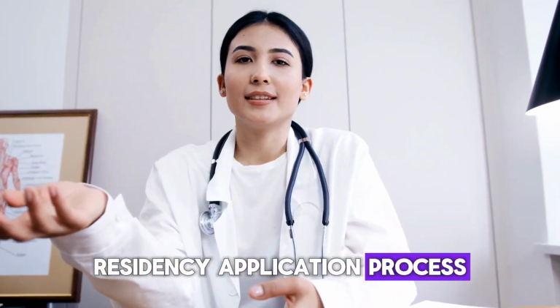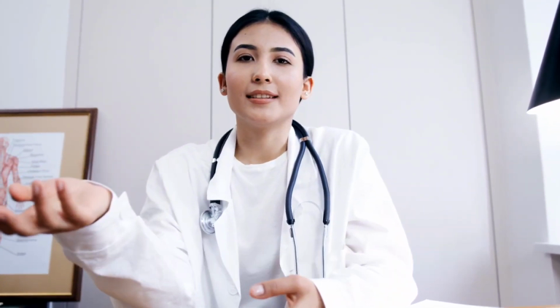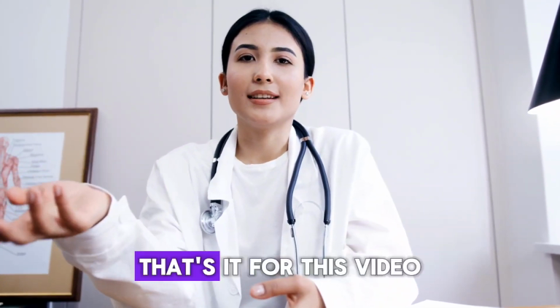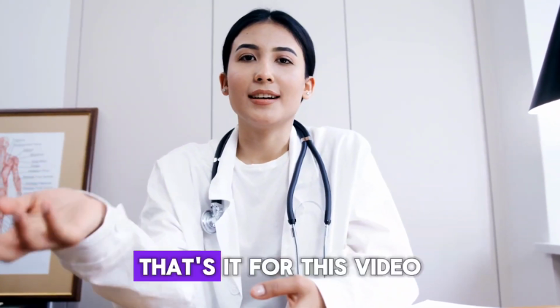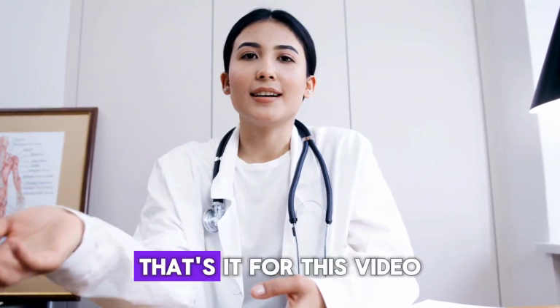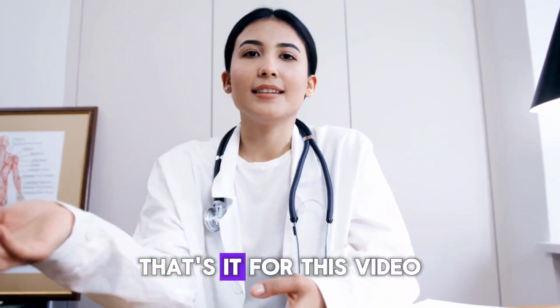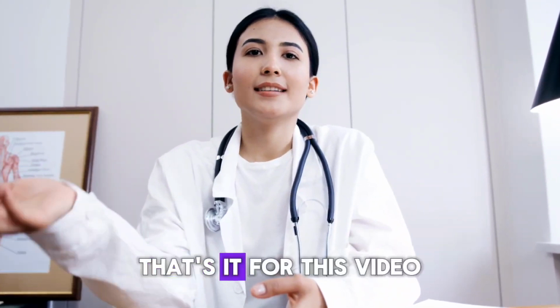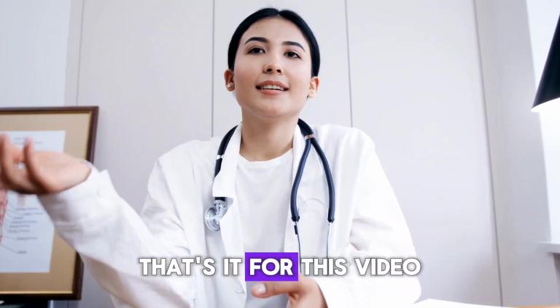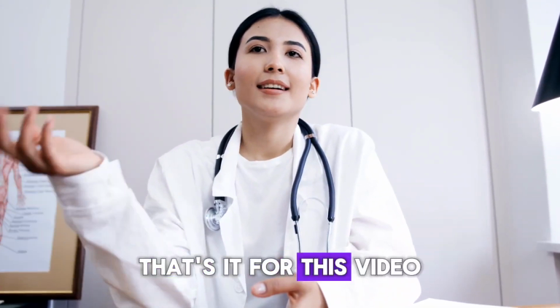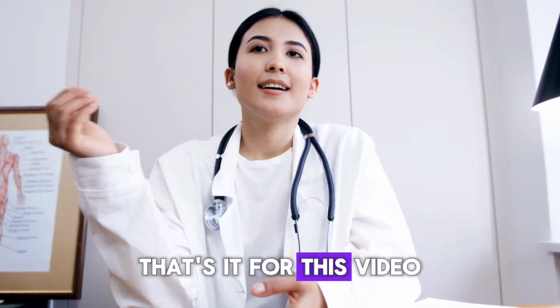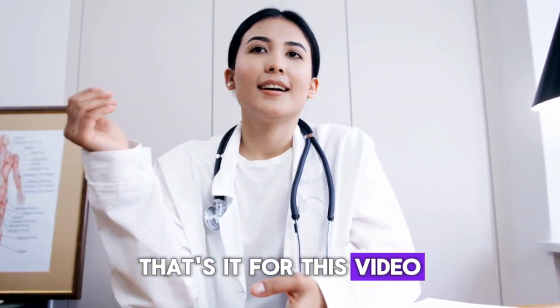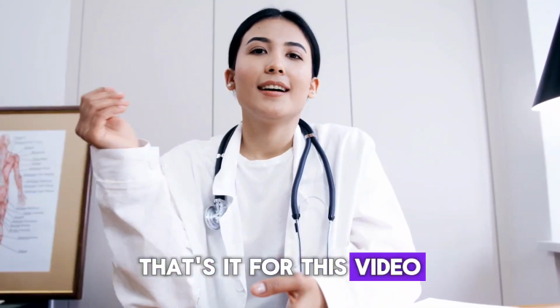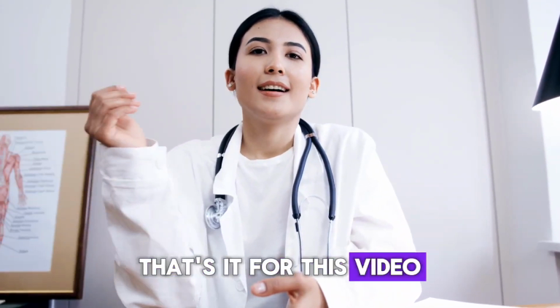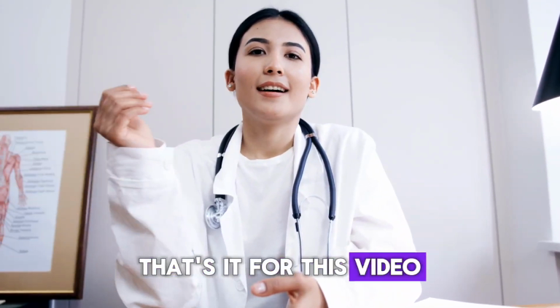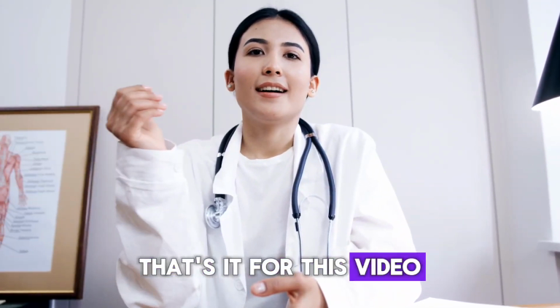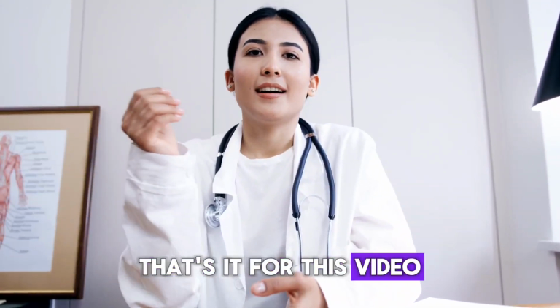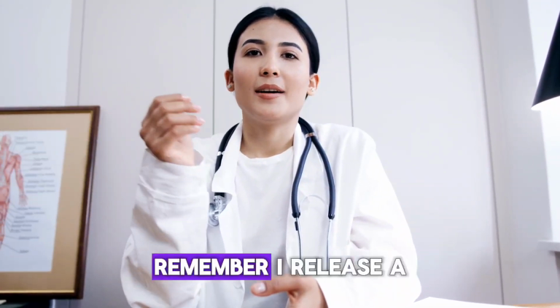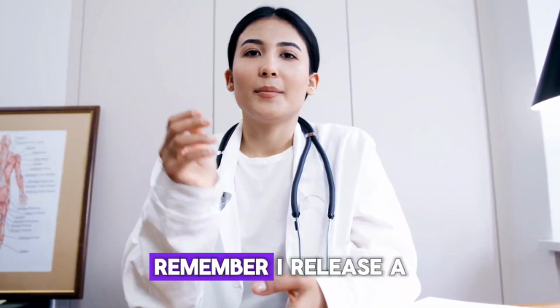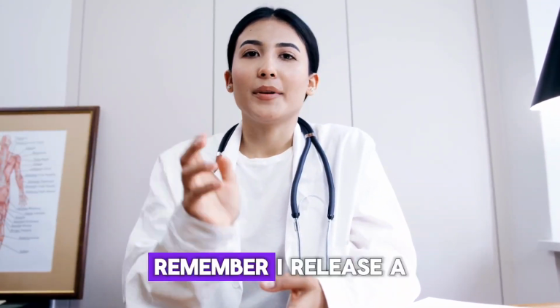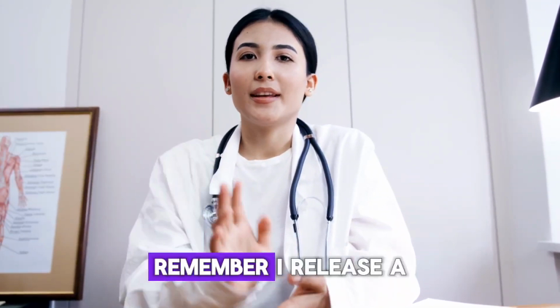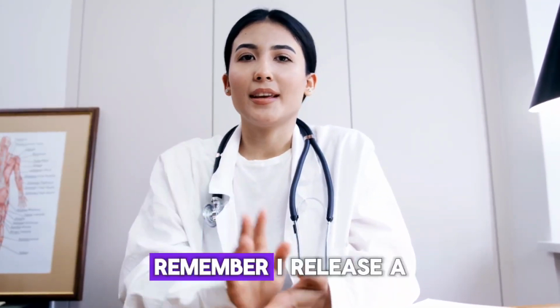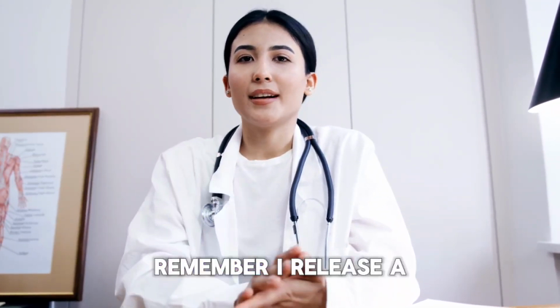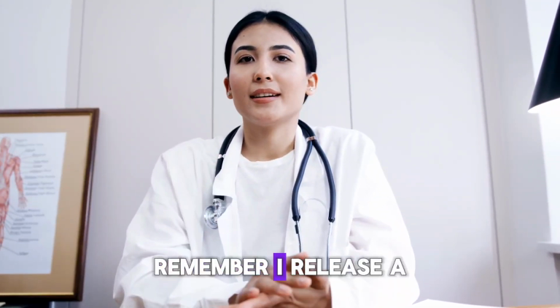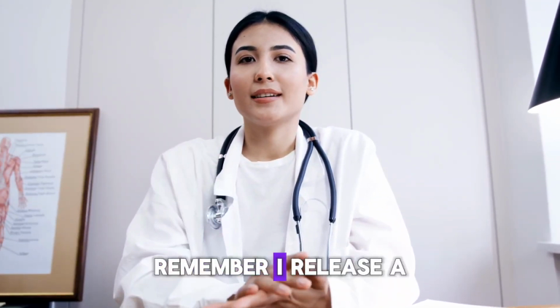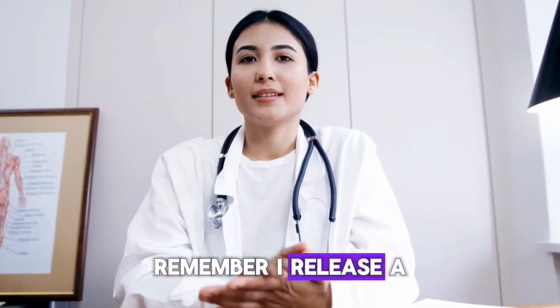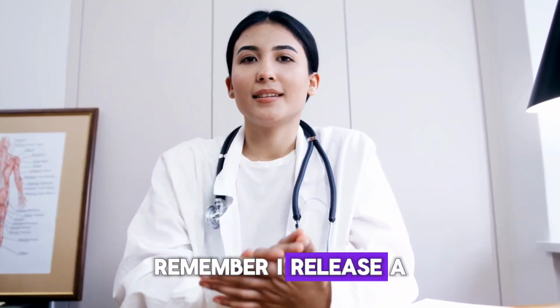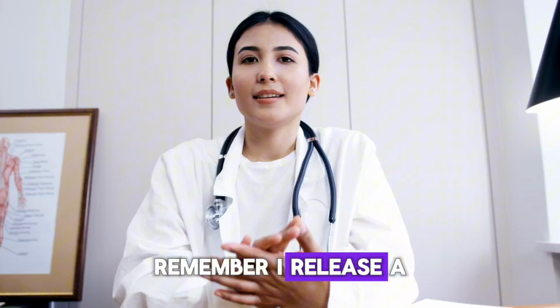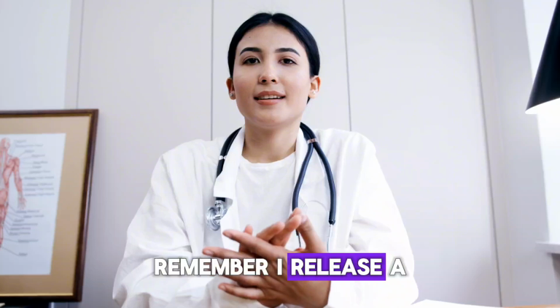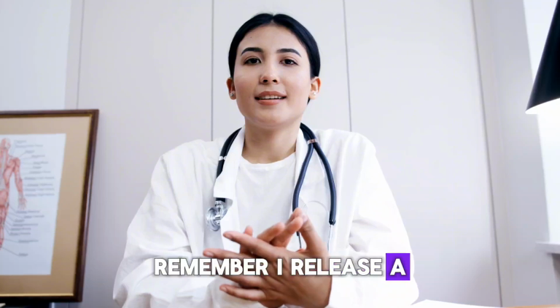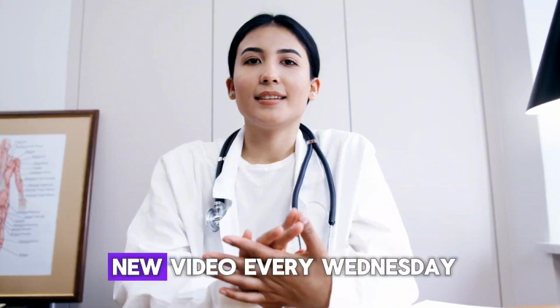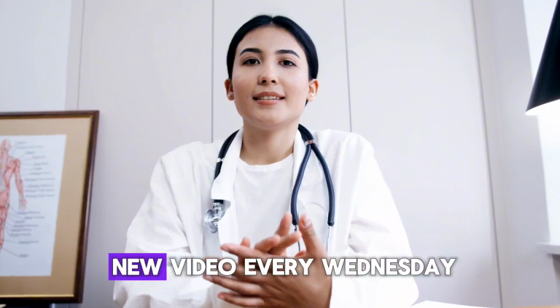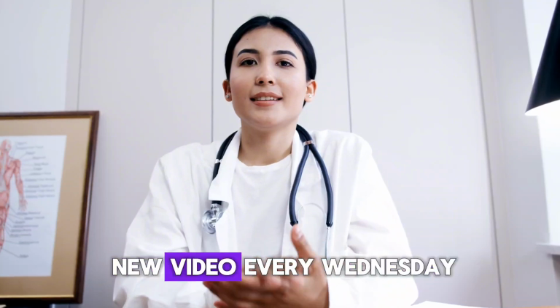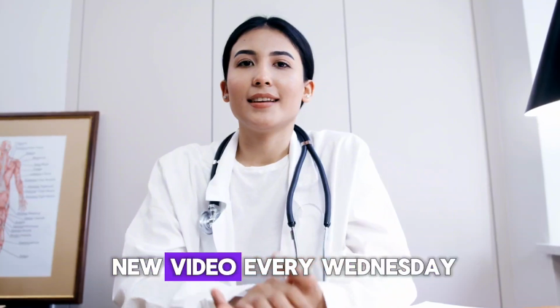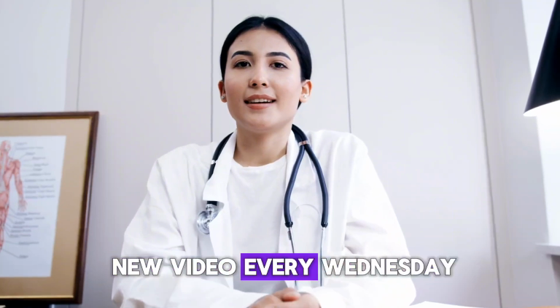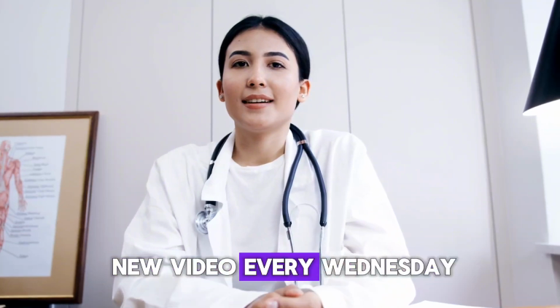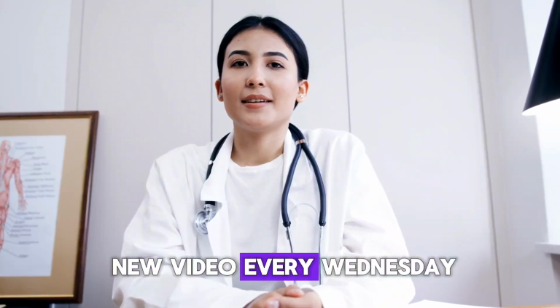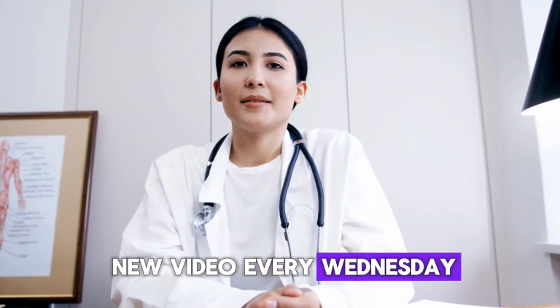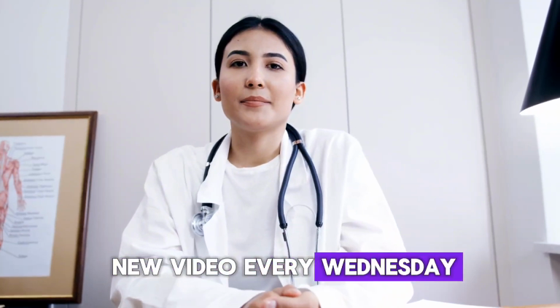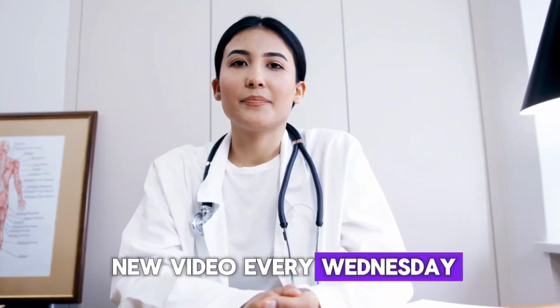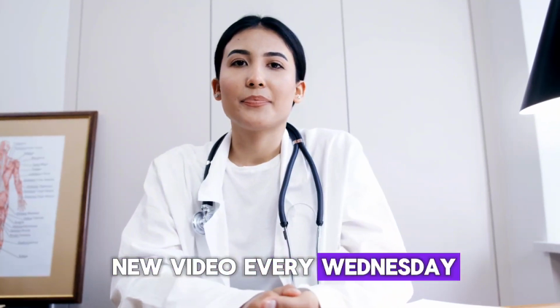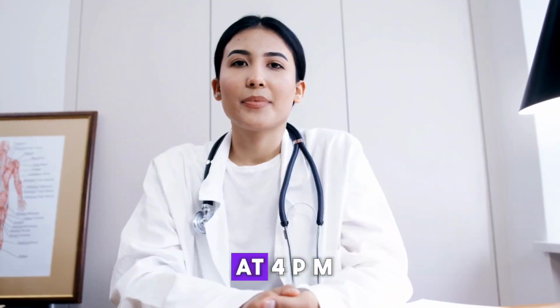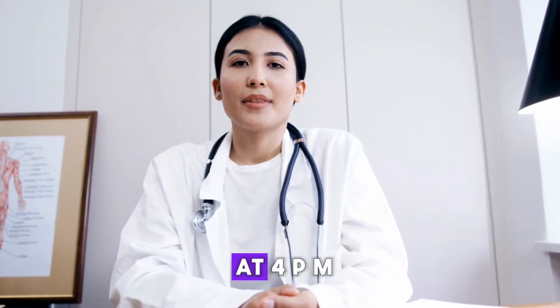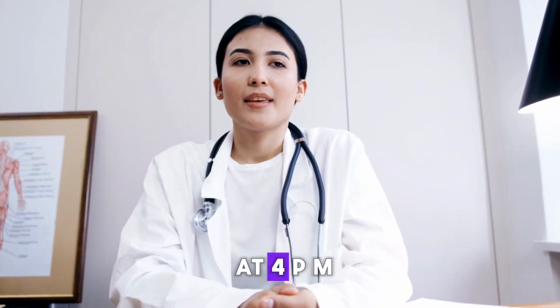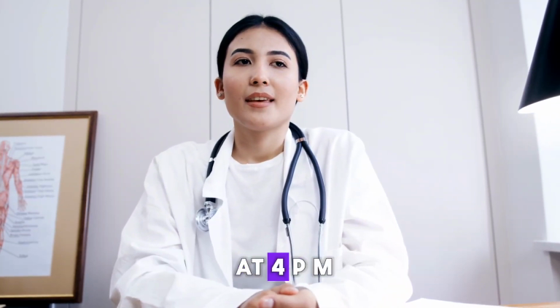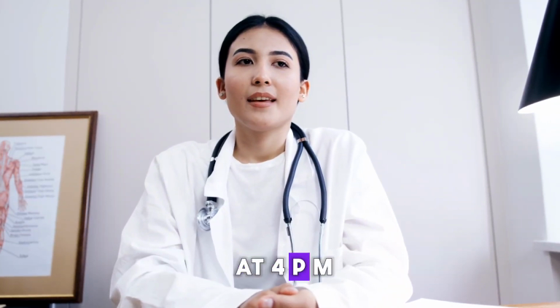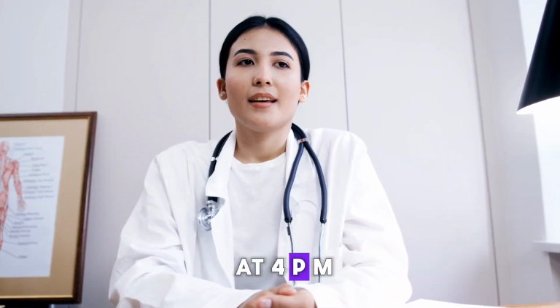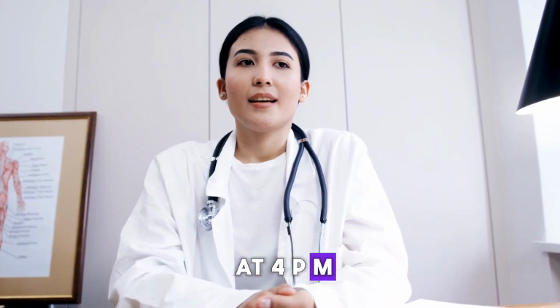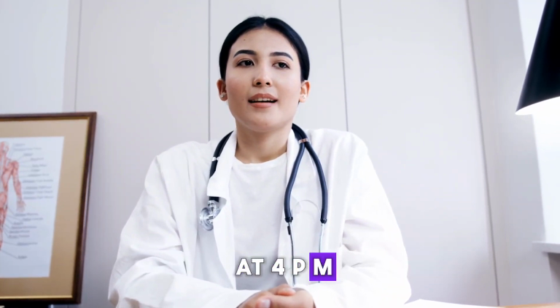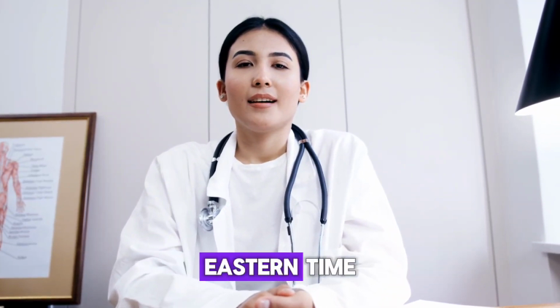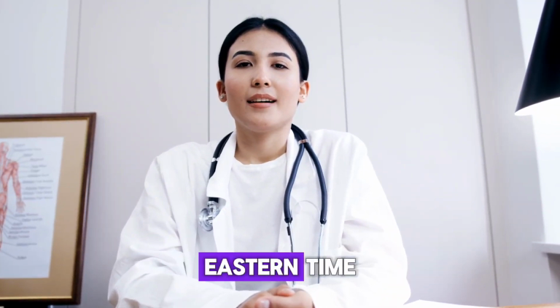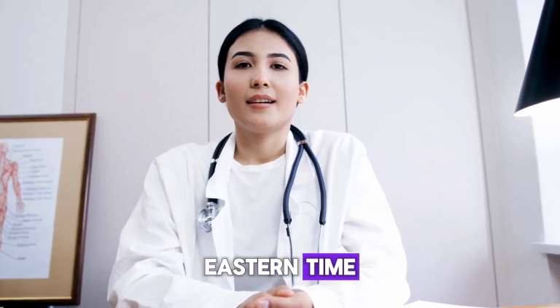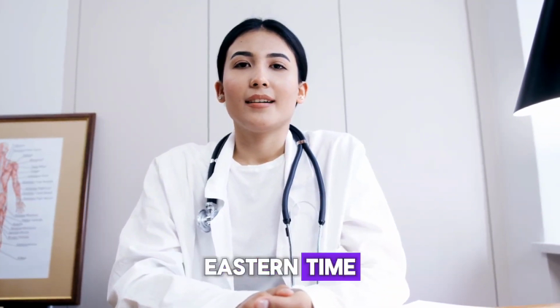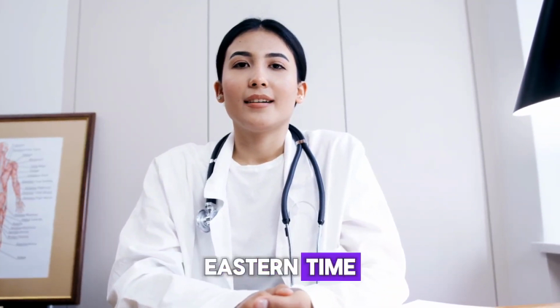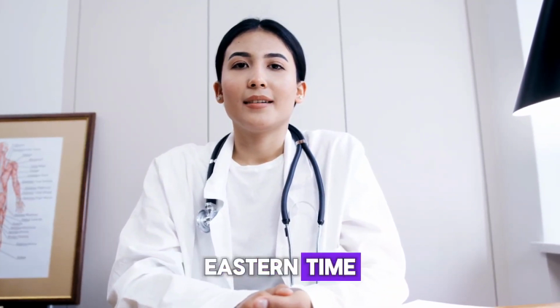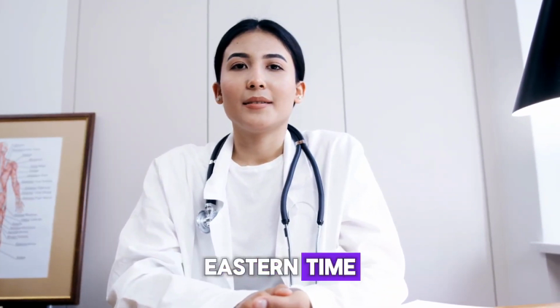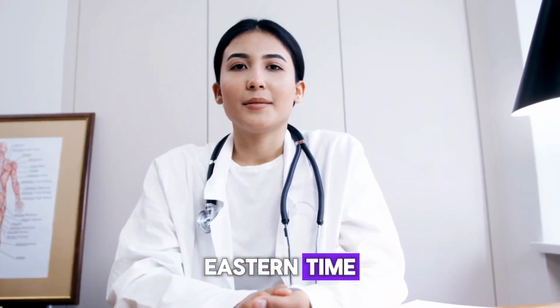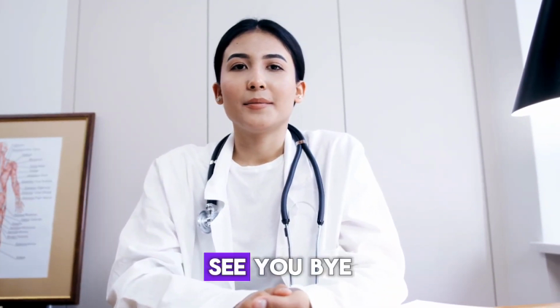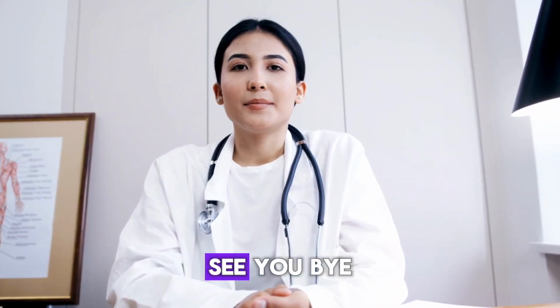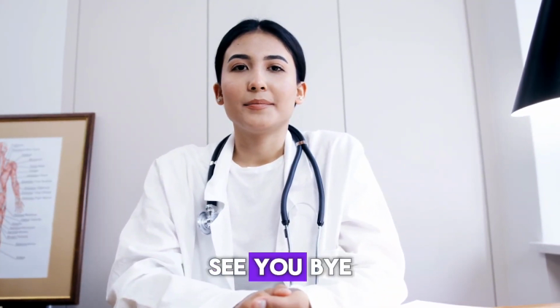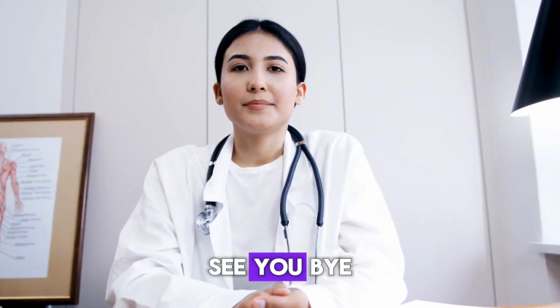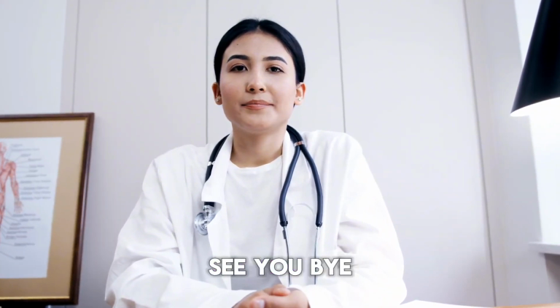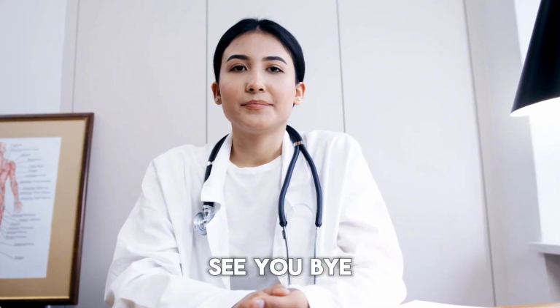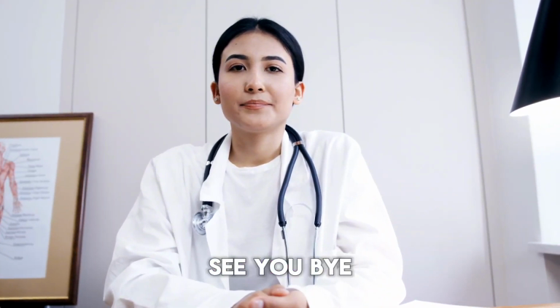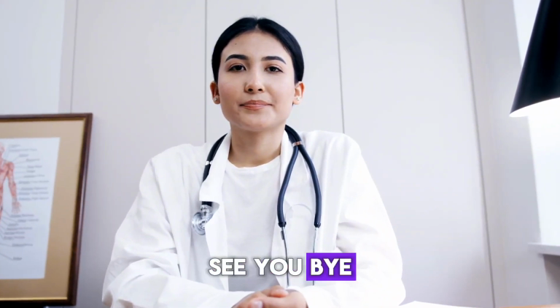That's it for this video. Remember, I release a new video every Wednesday at 4 pm Eastern Time. See you. Bye!